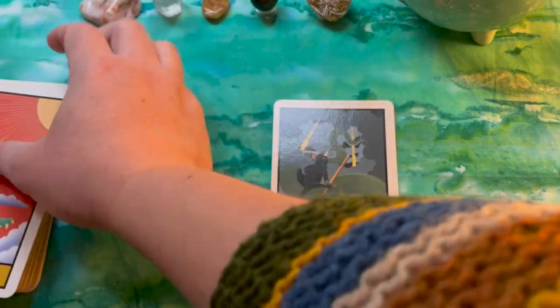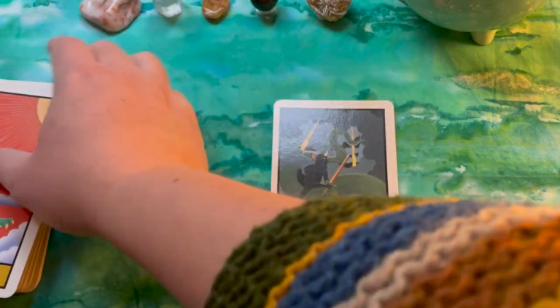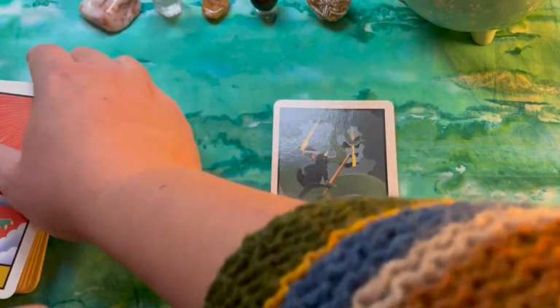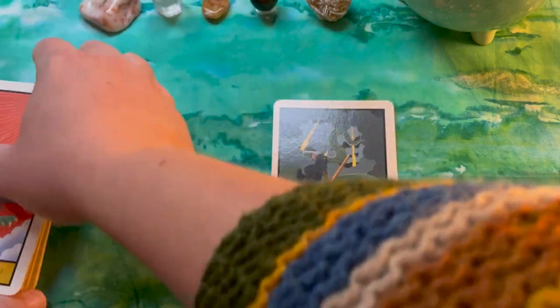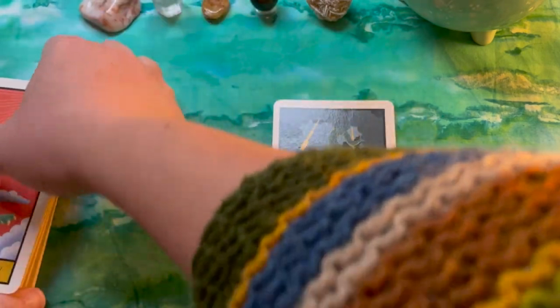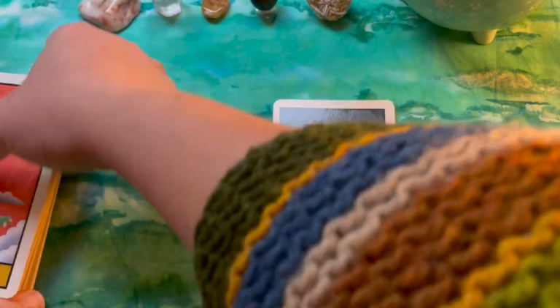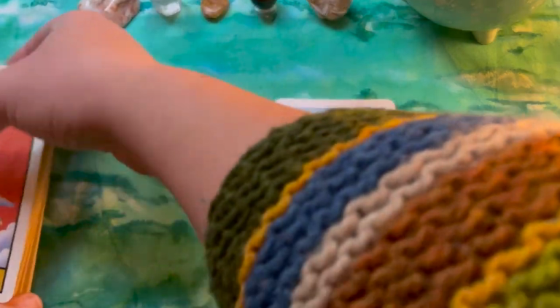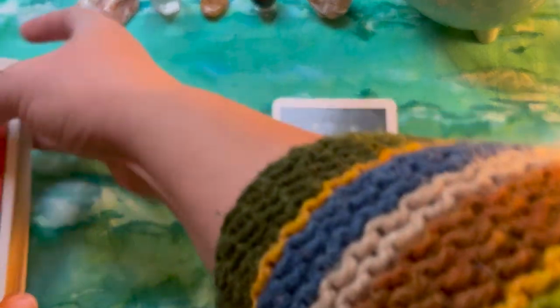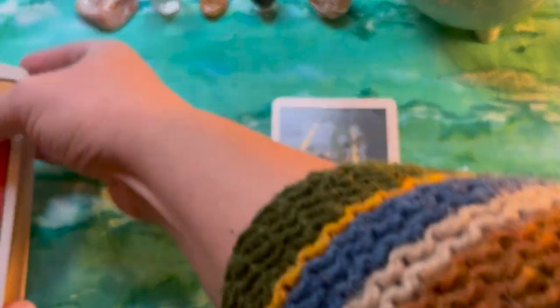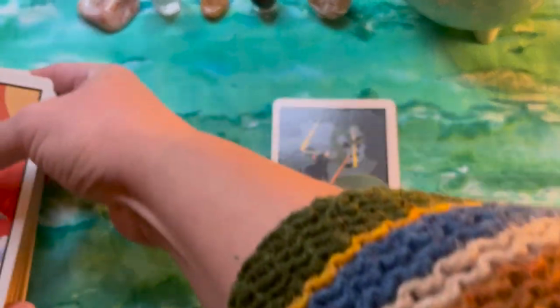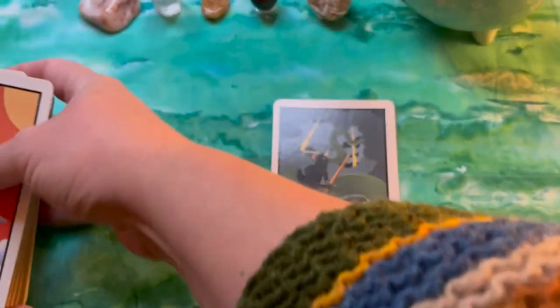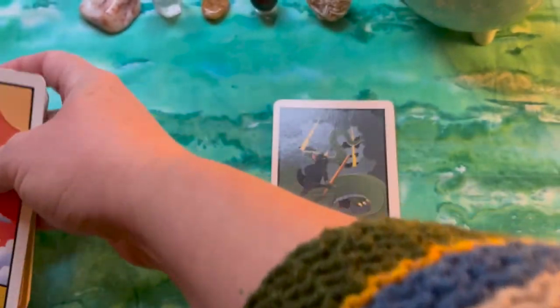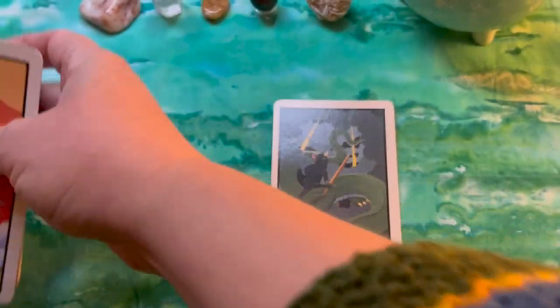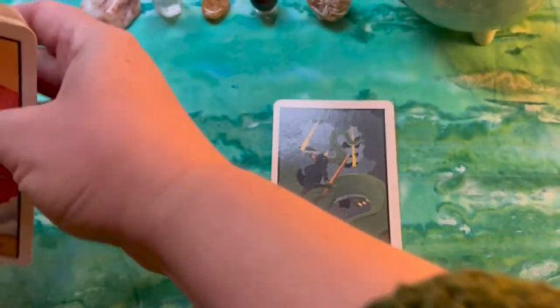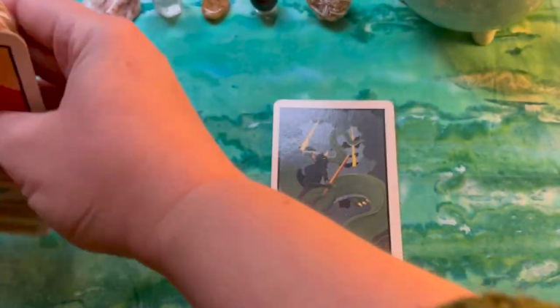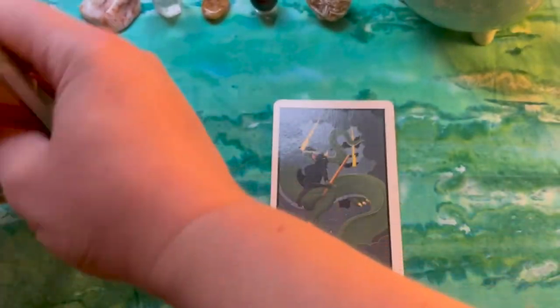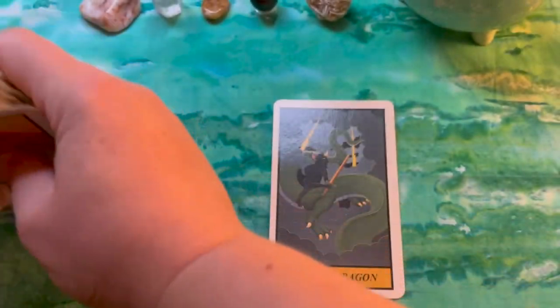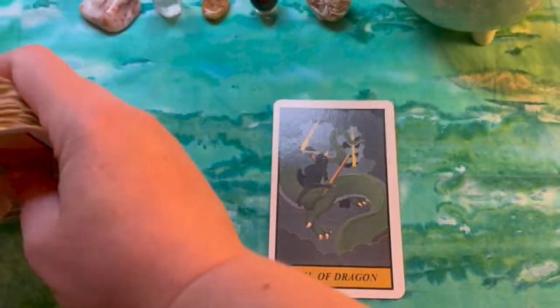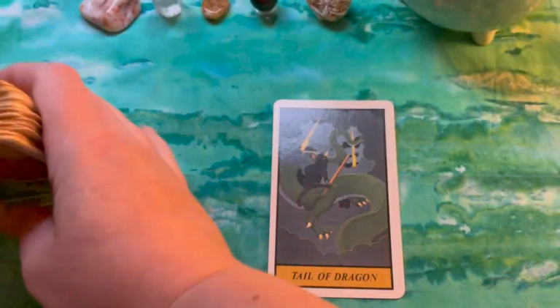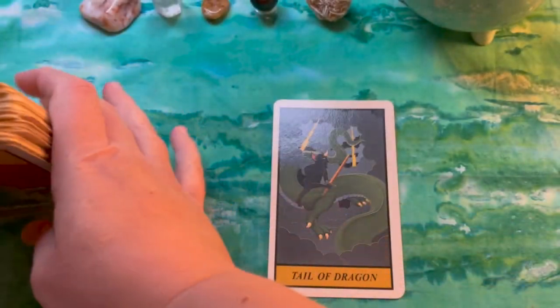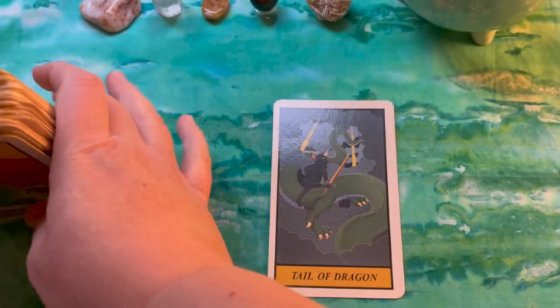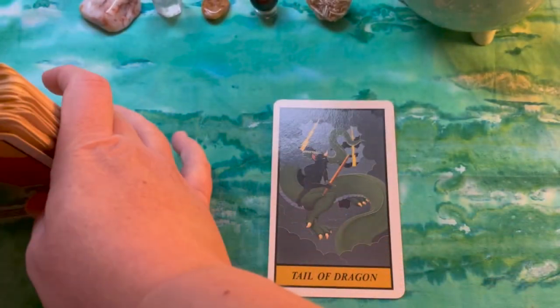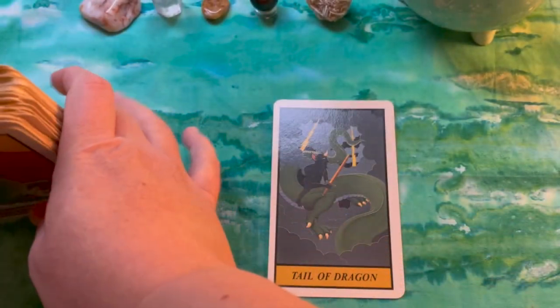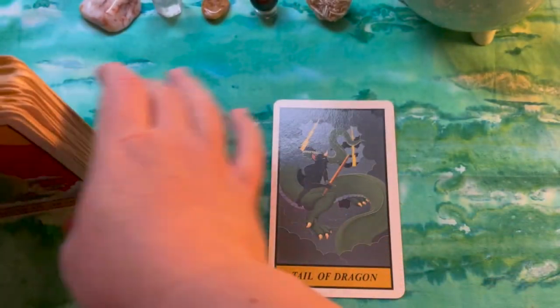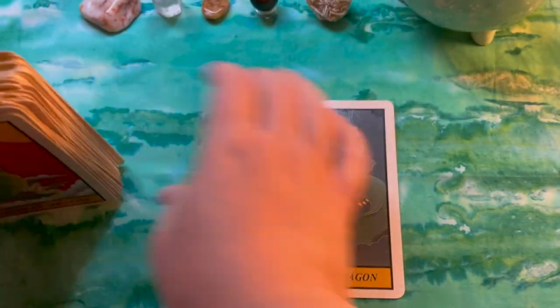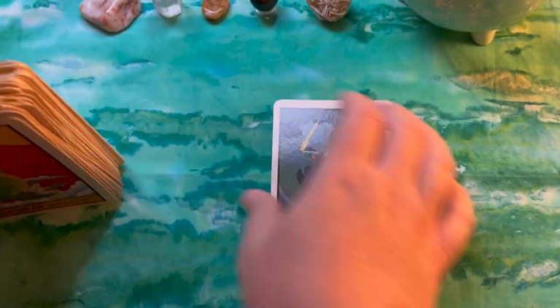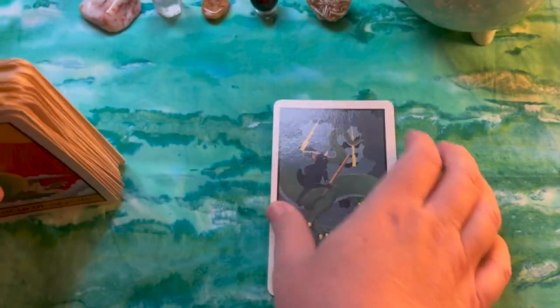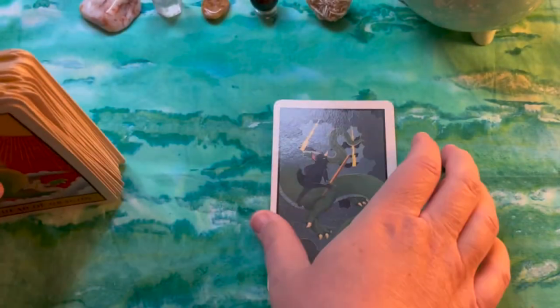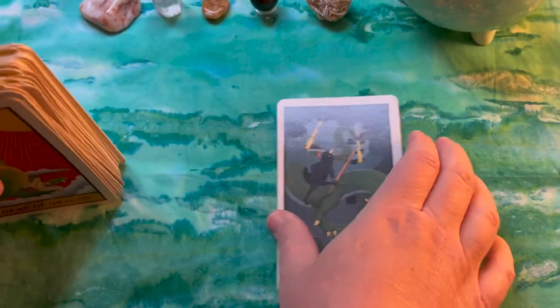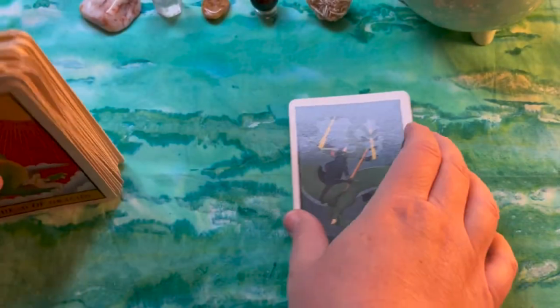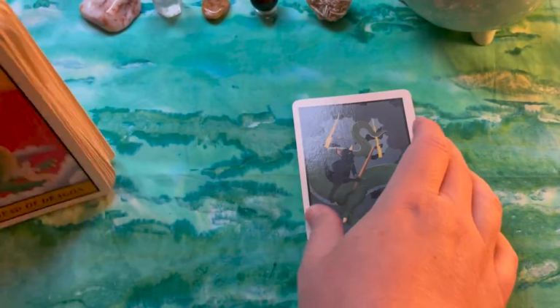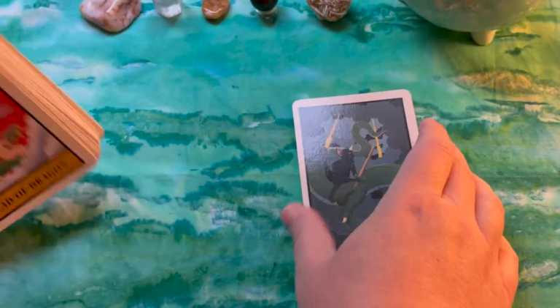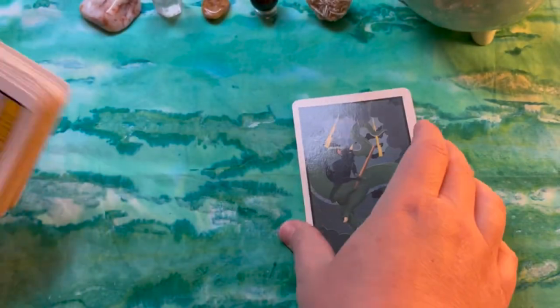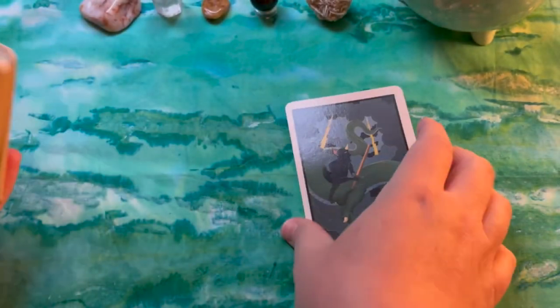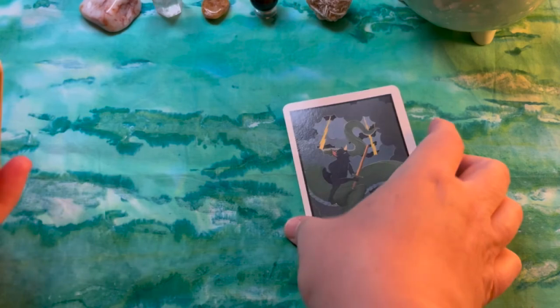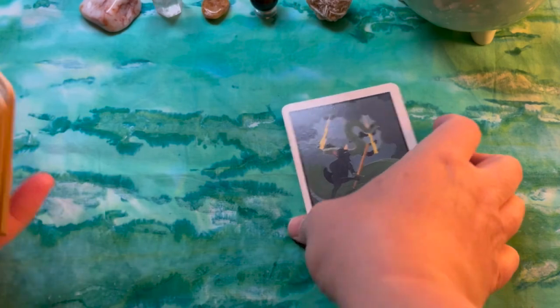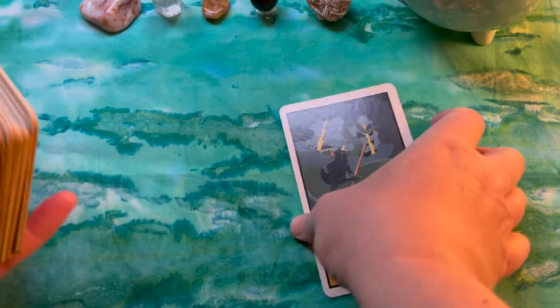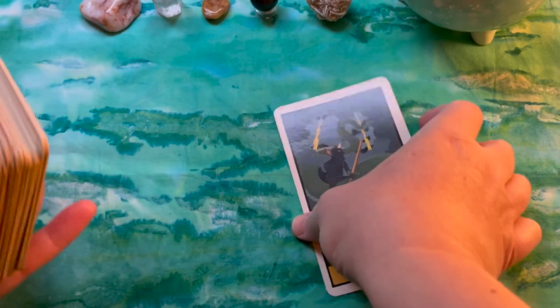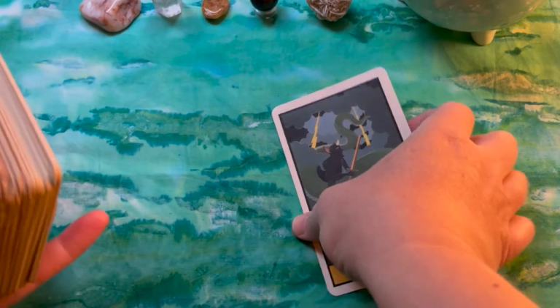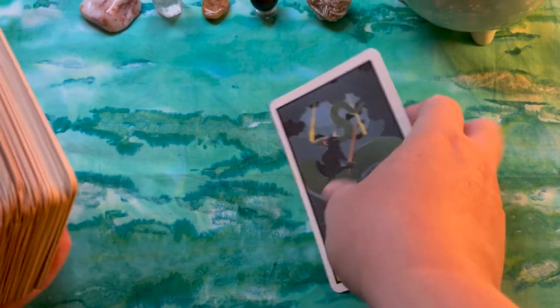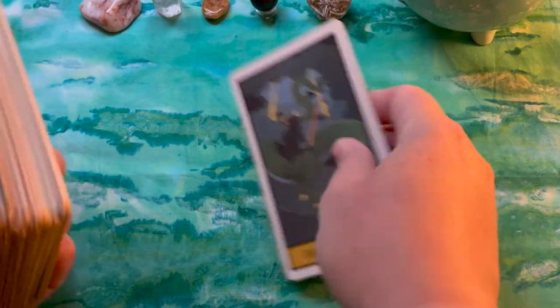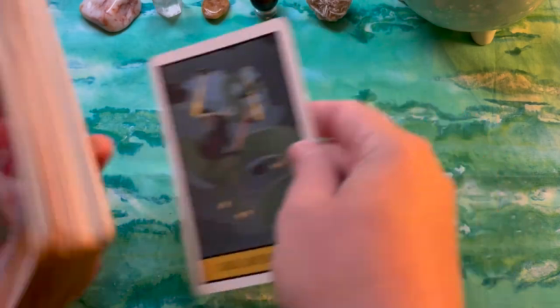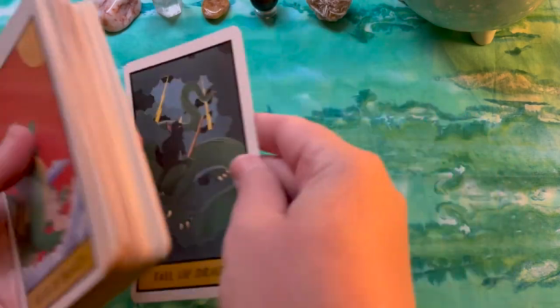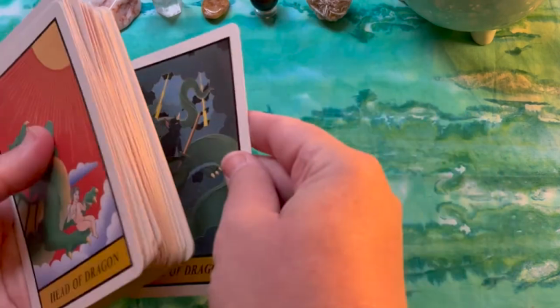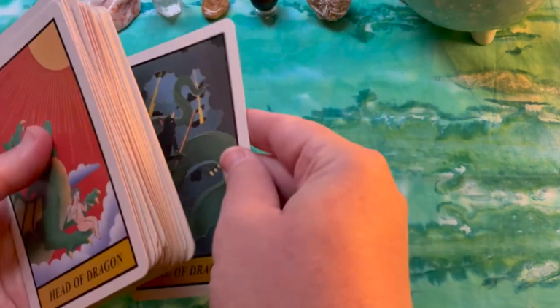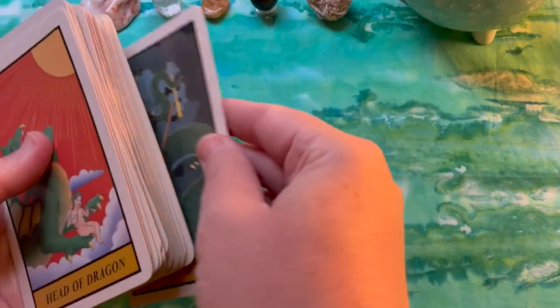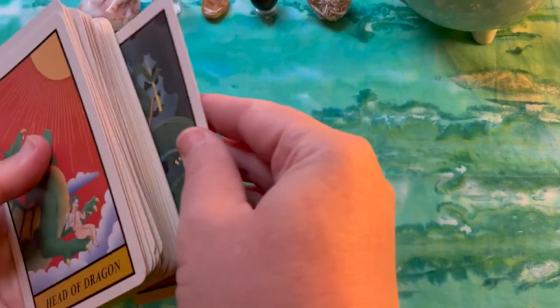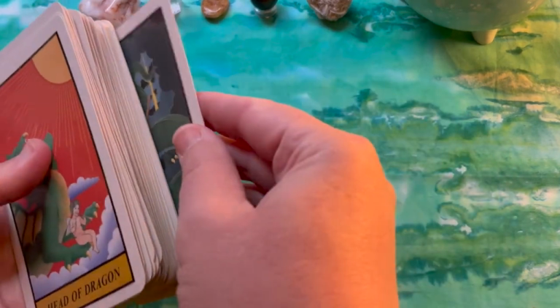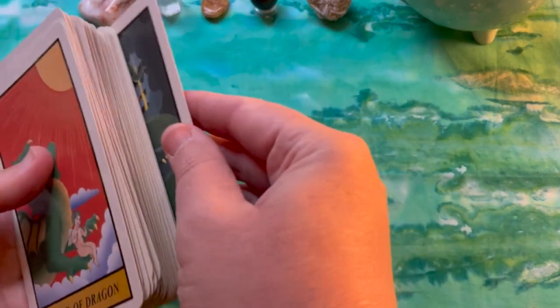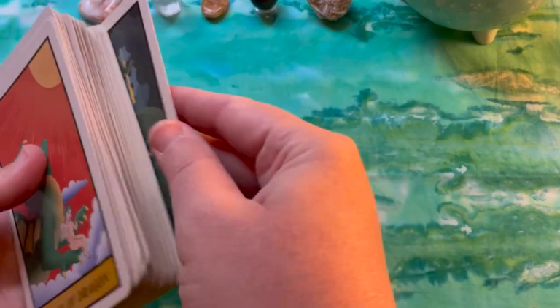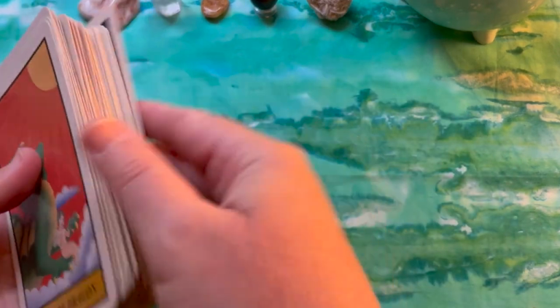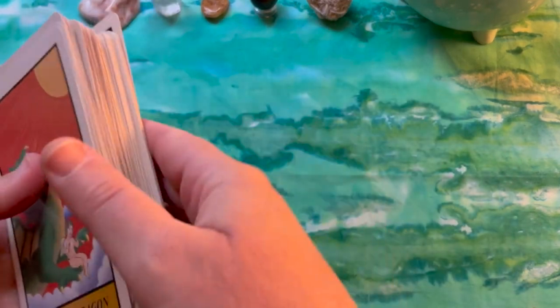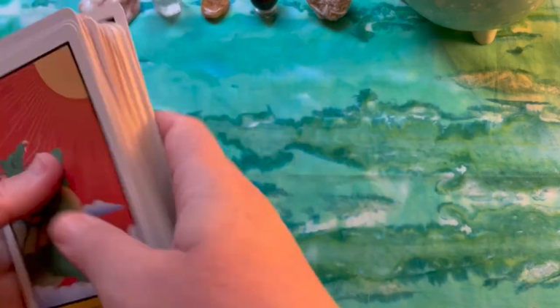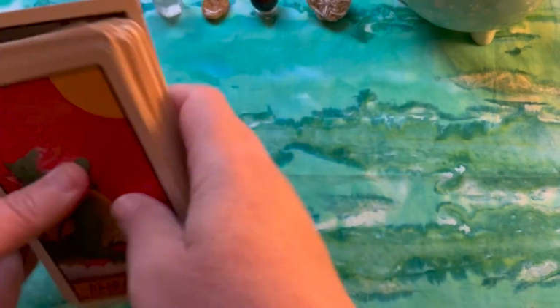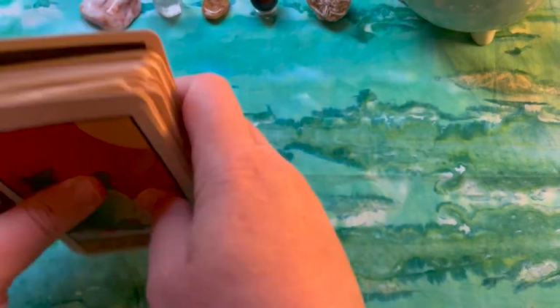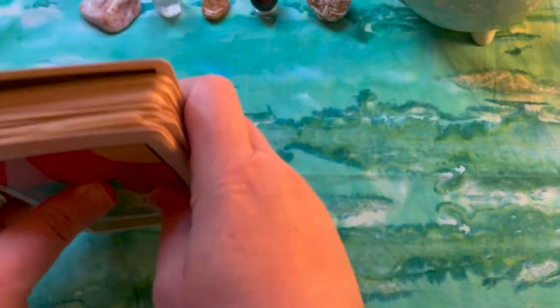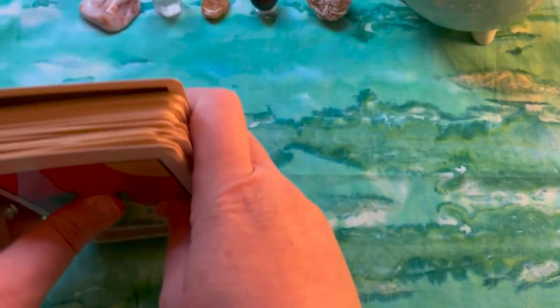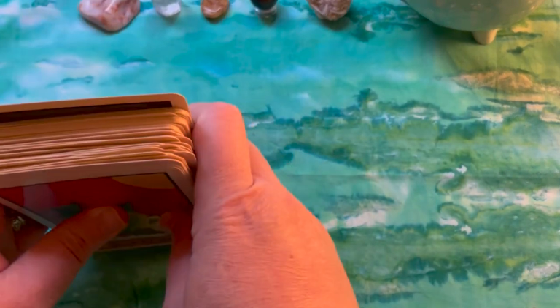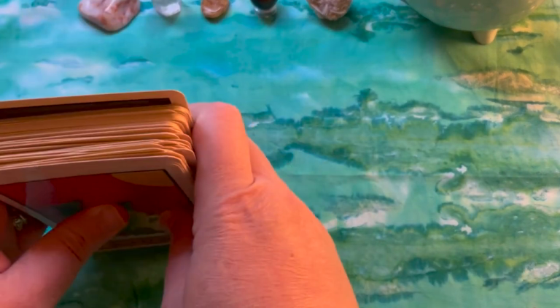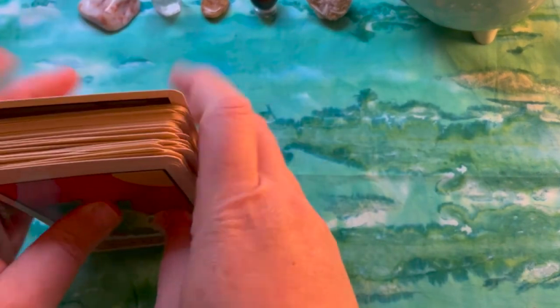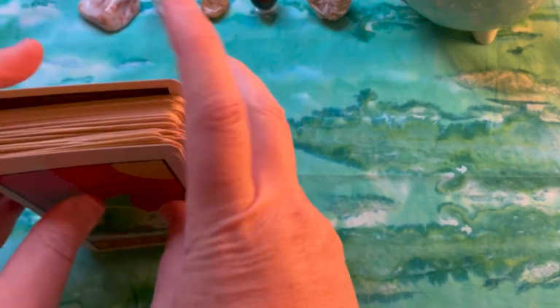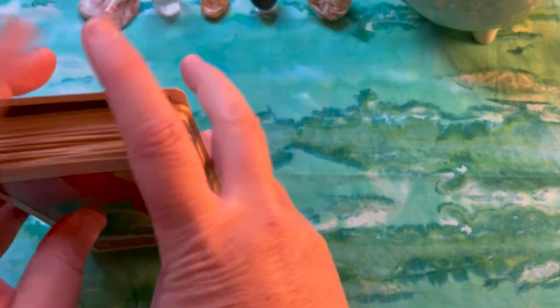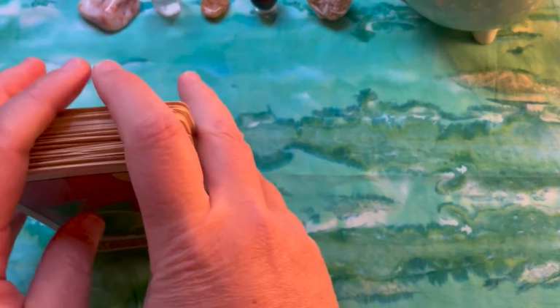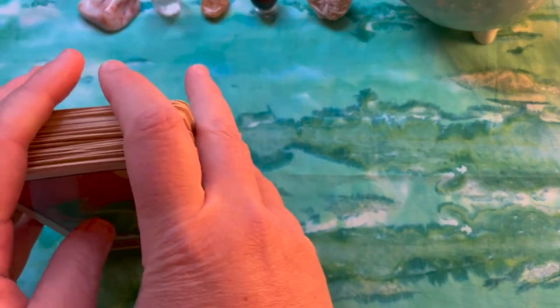And that again is the 12 Constellations Tarot by Kaichi Kano.